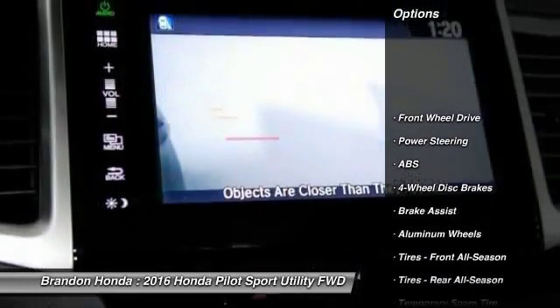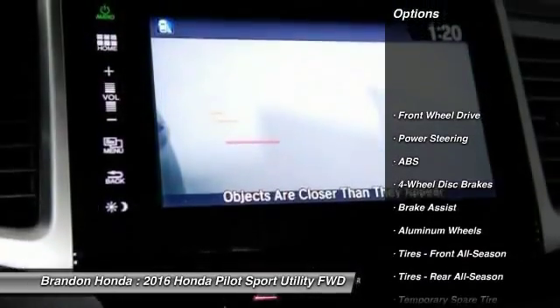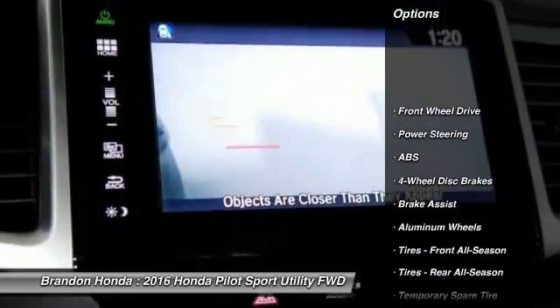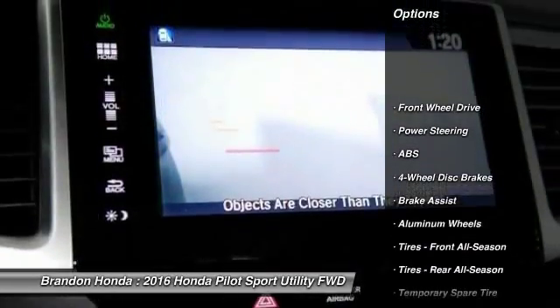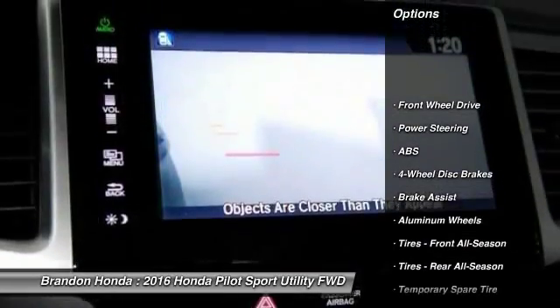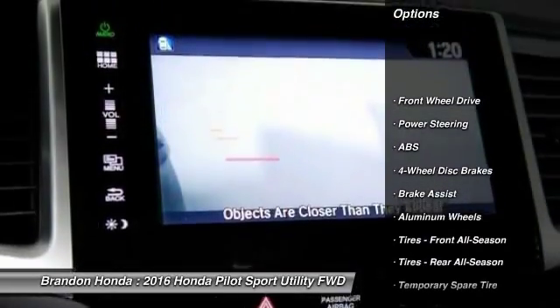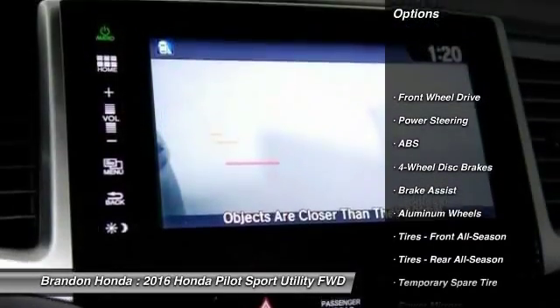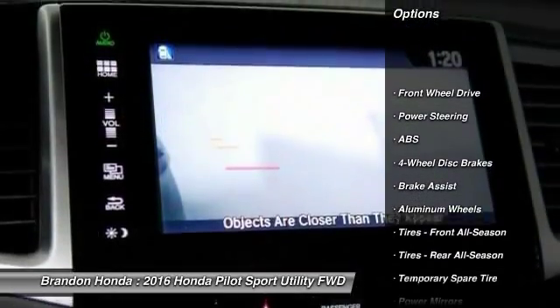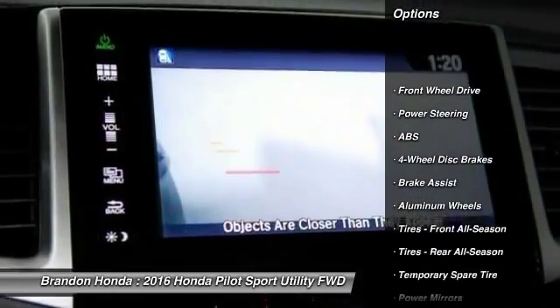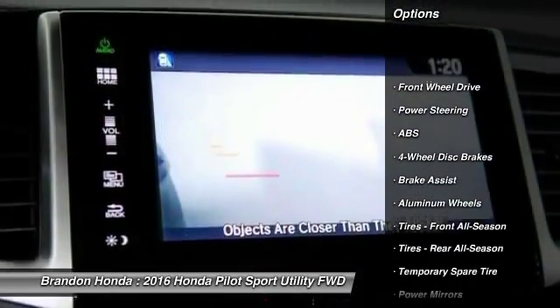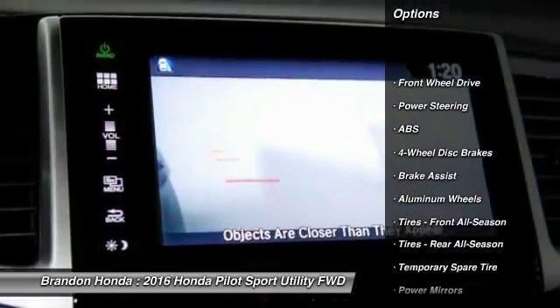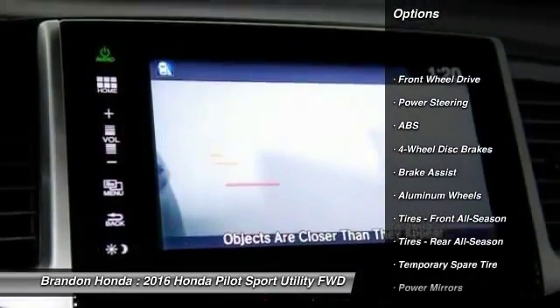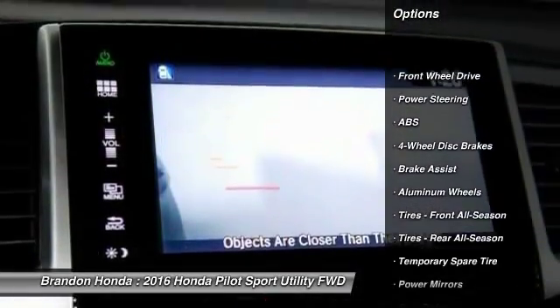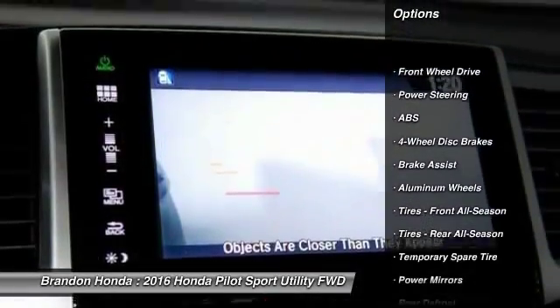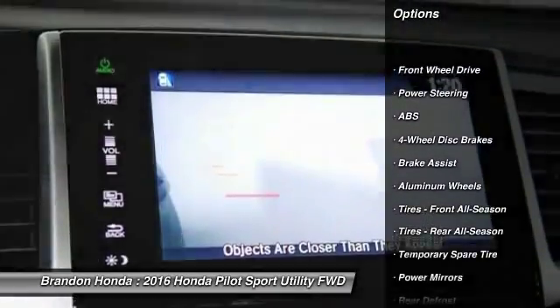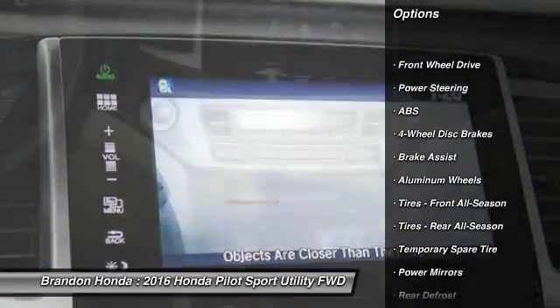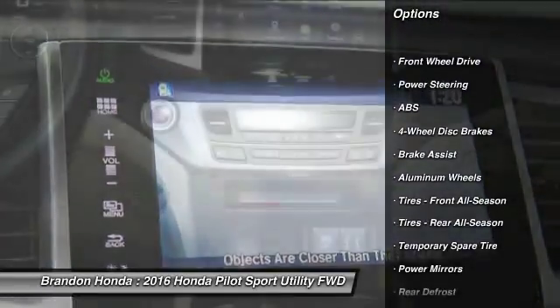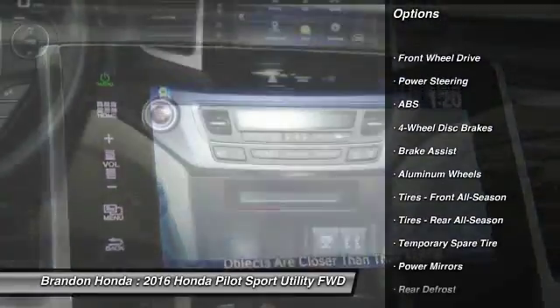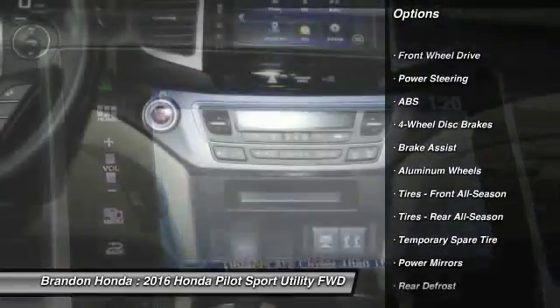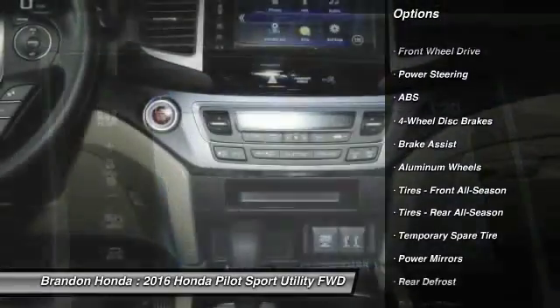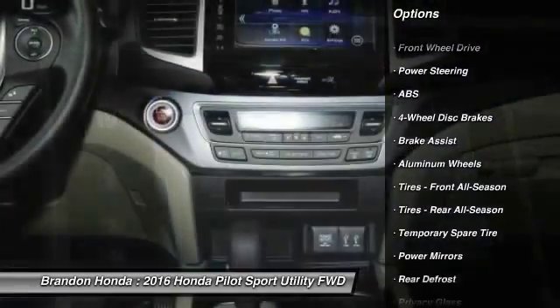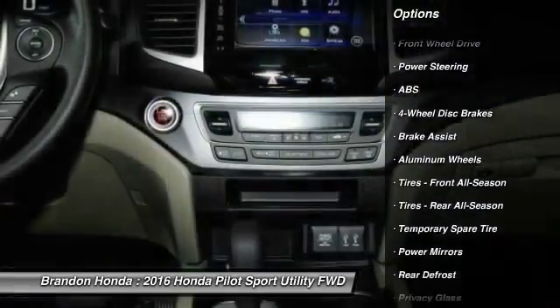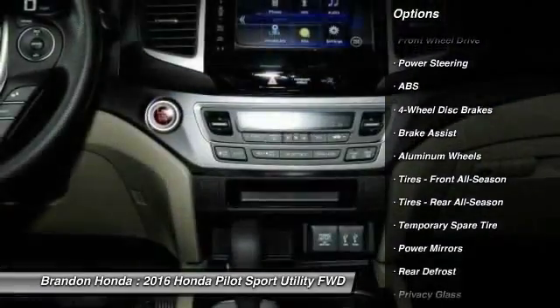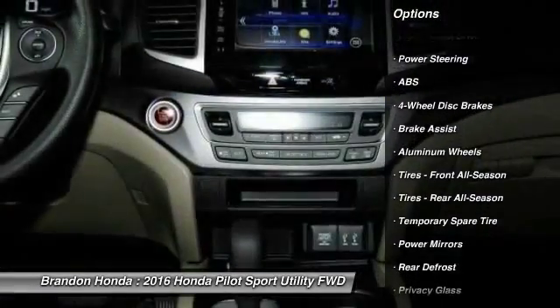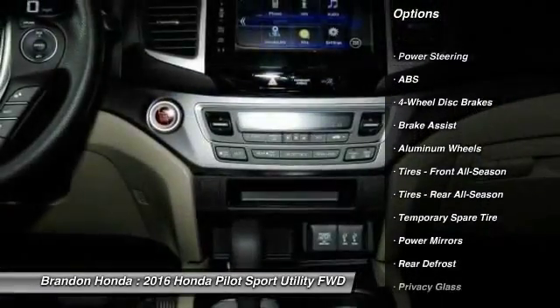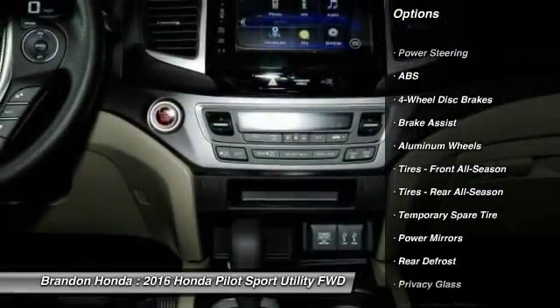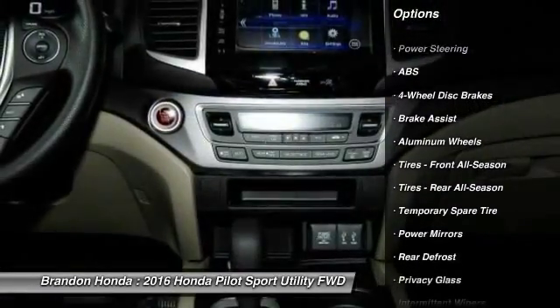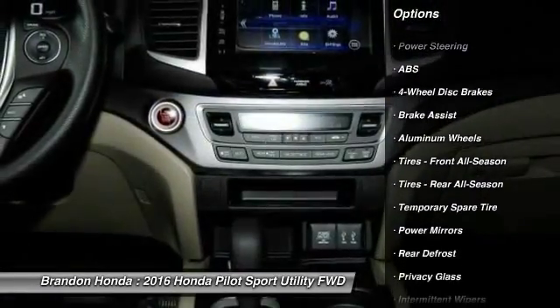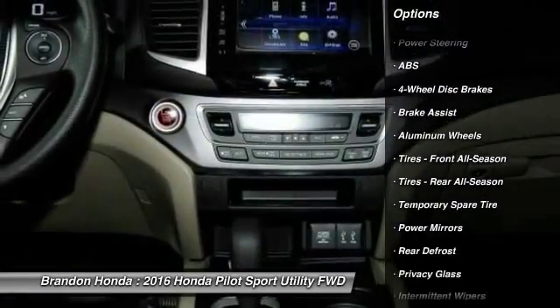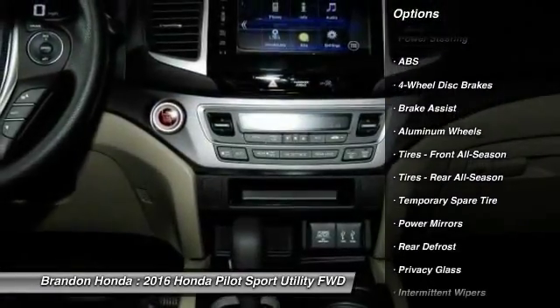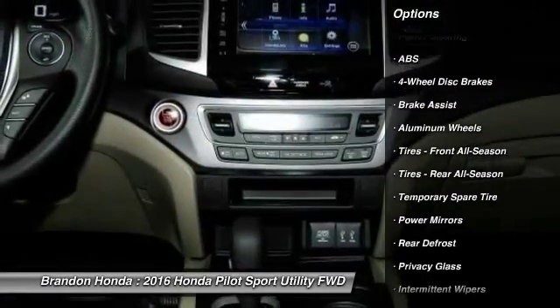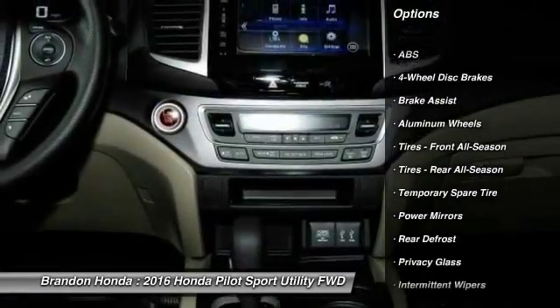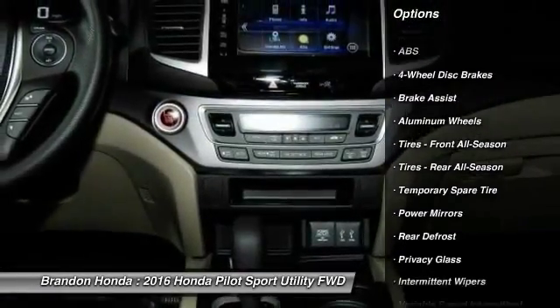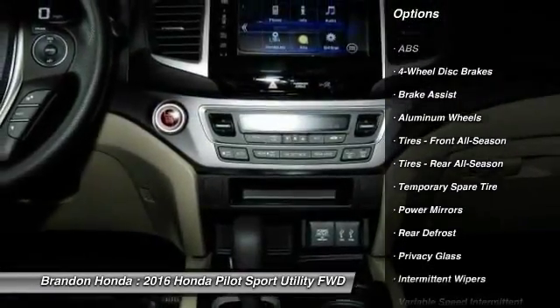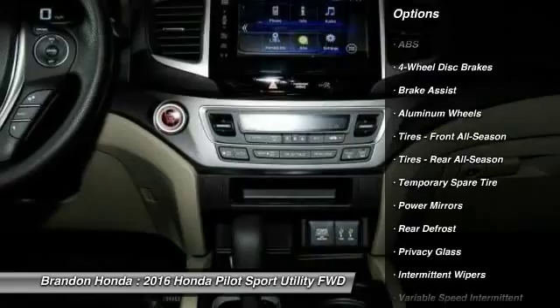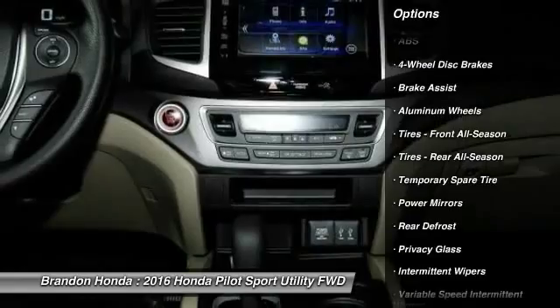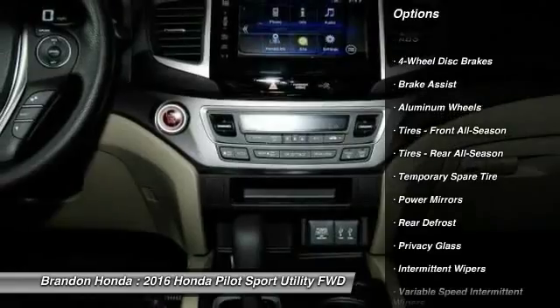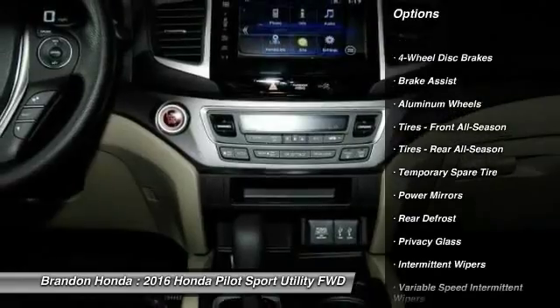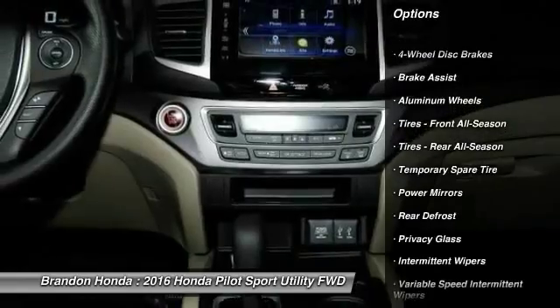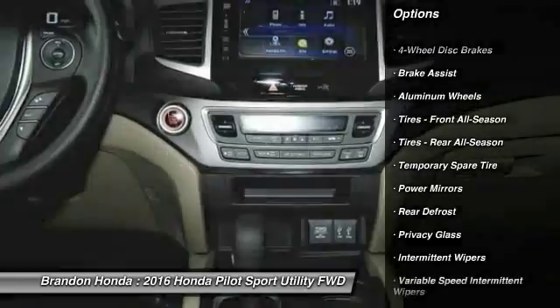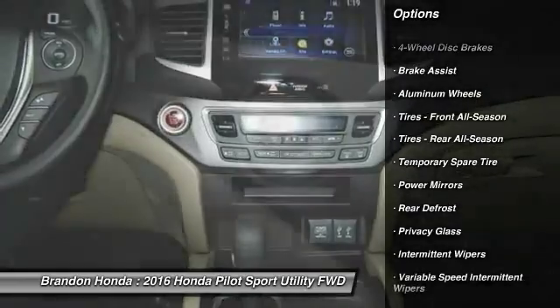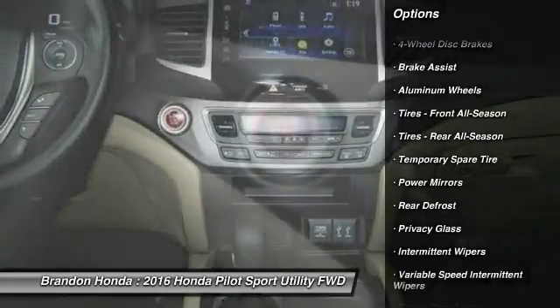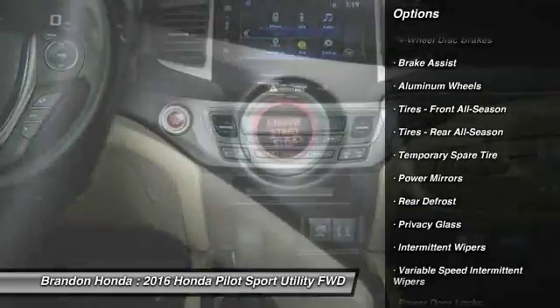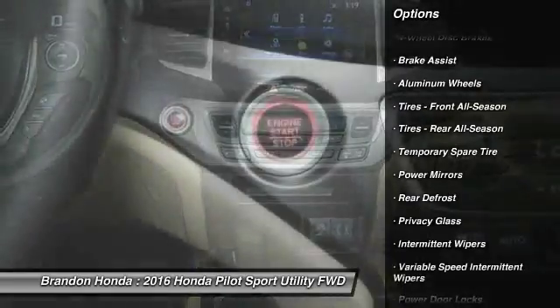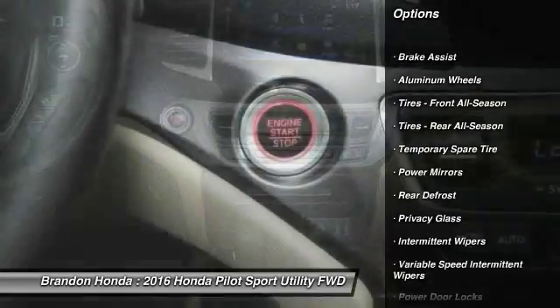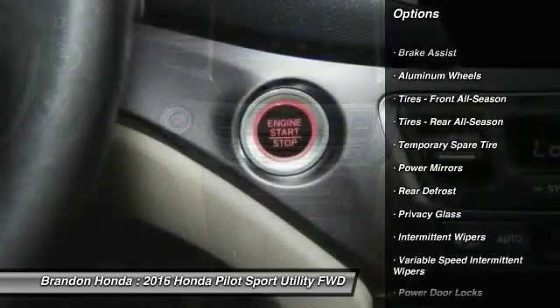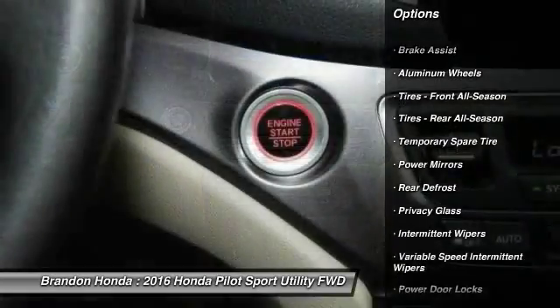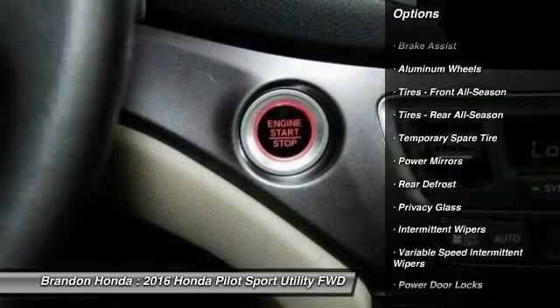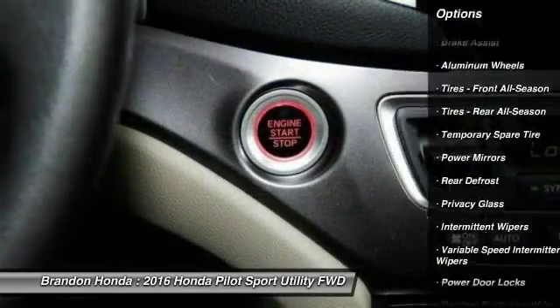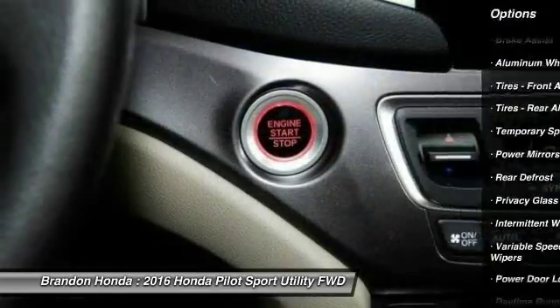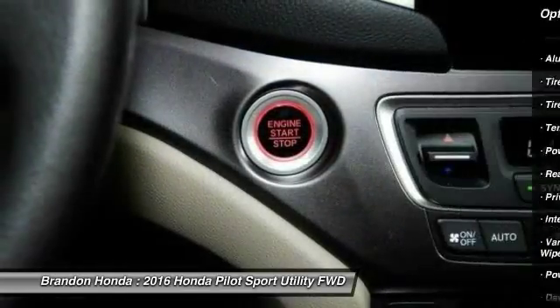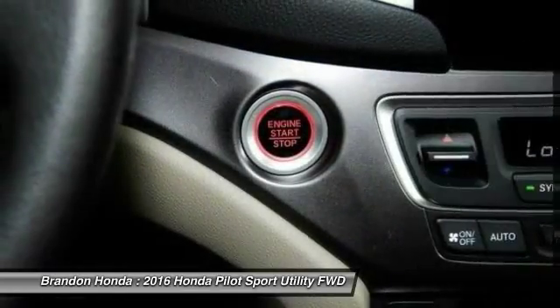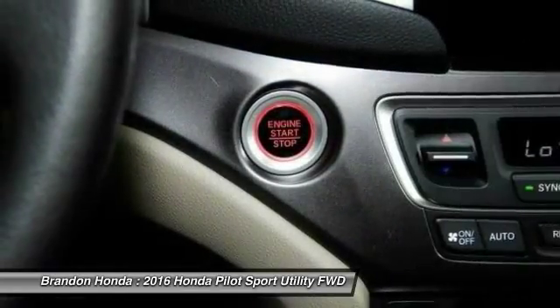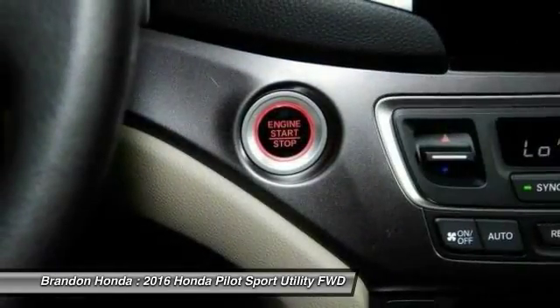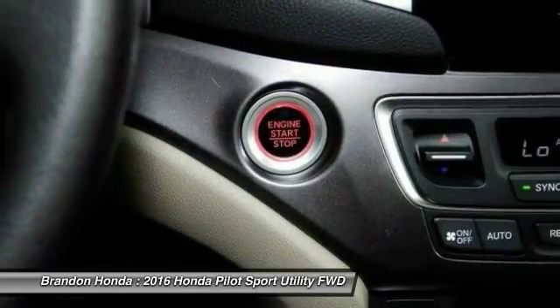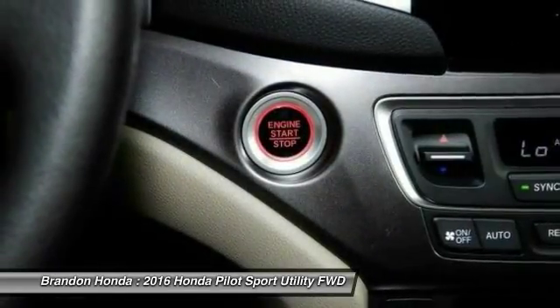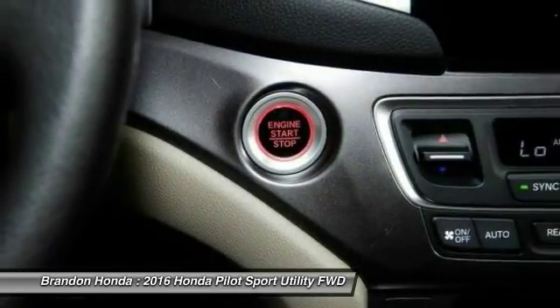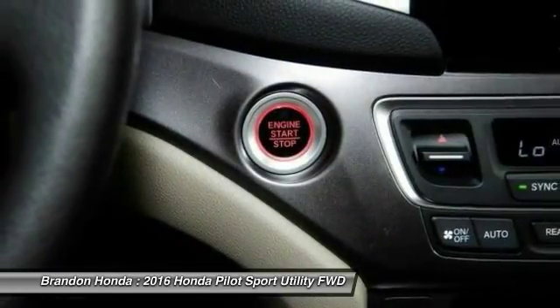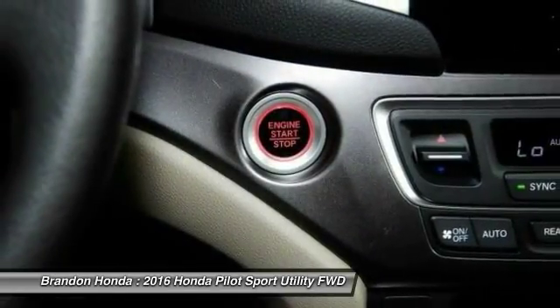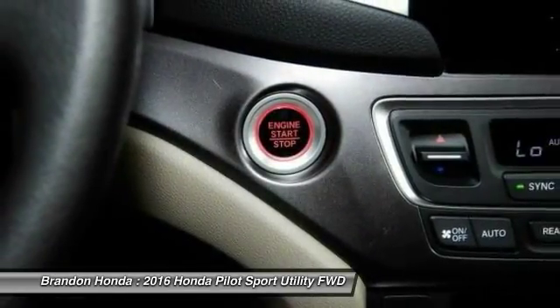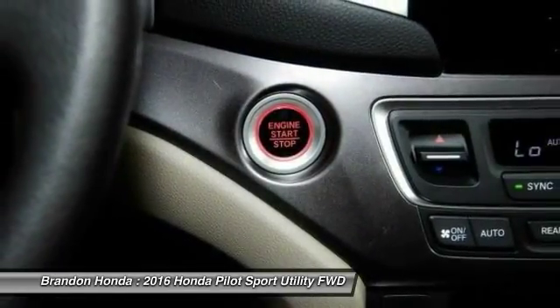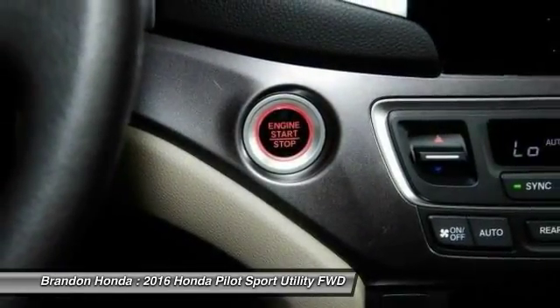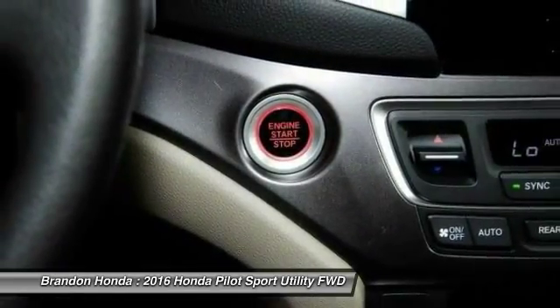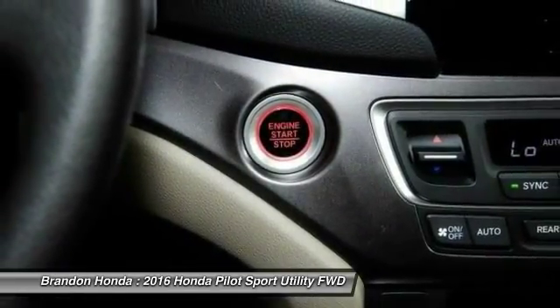Remote engine start. Keyless entry. Stability control. Traction control. Anti-lock braking system.